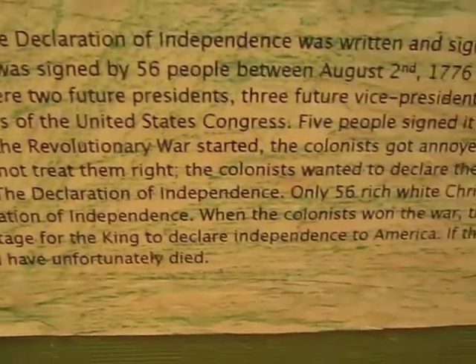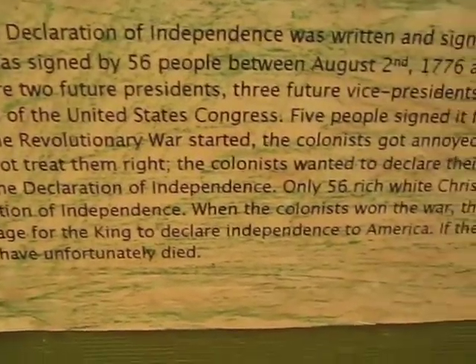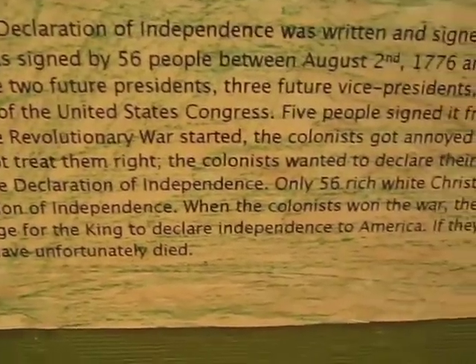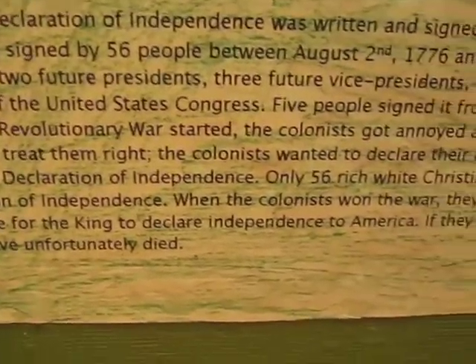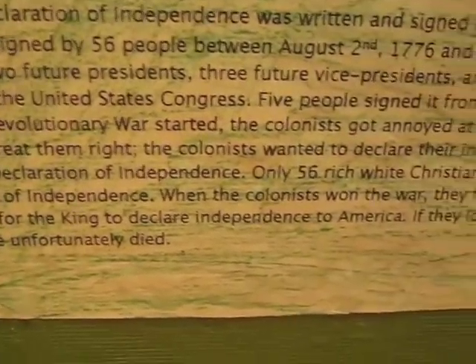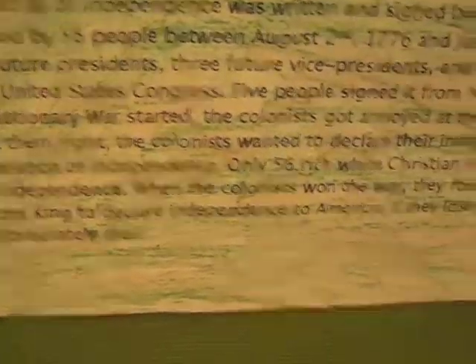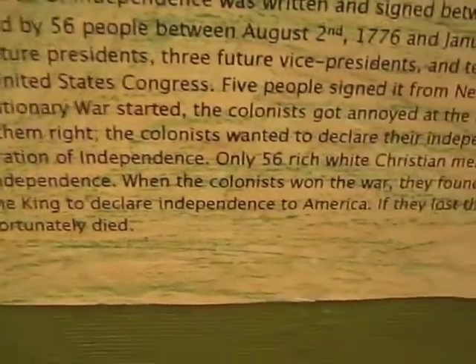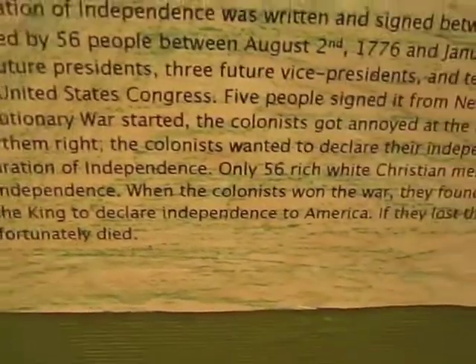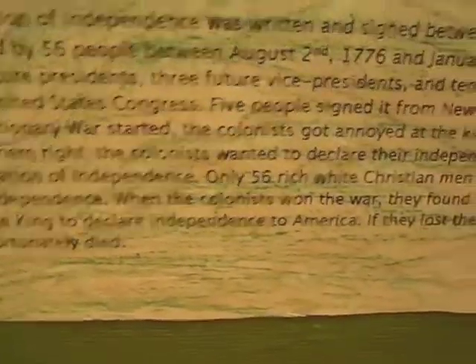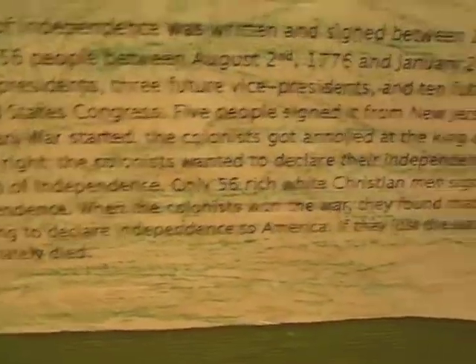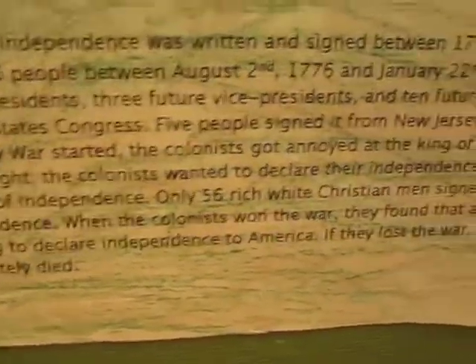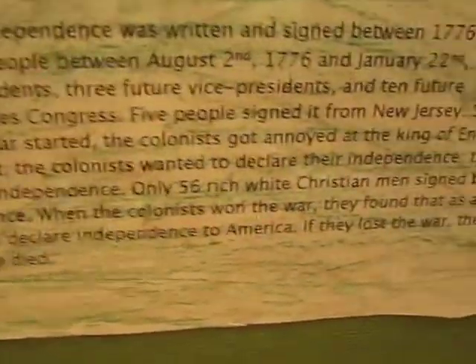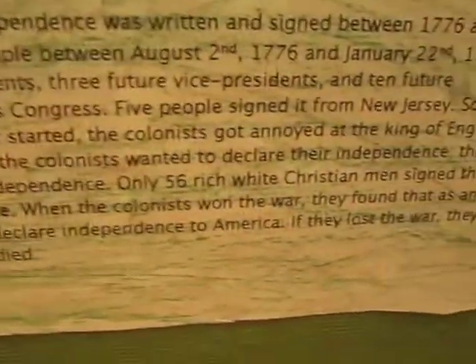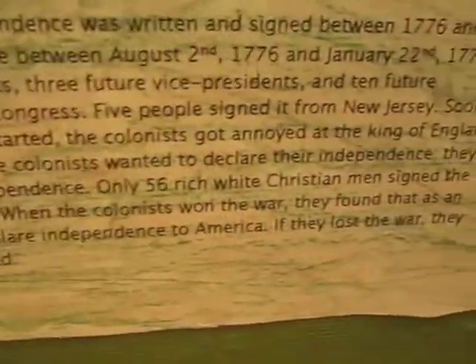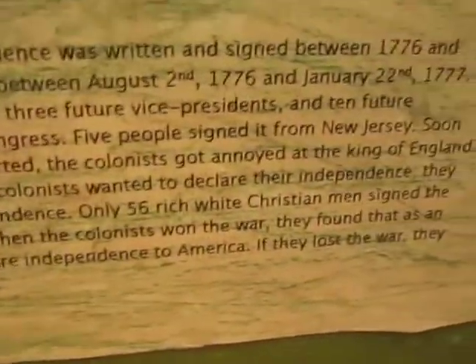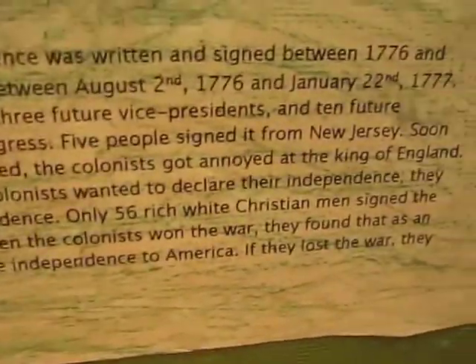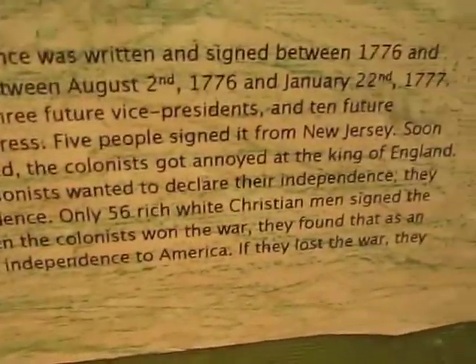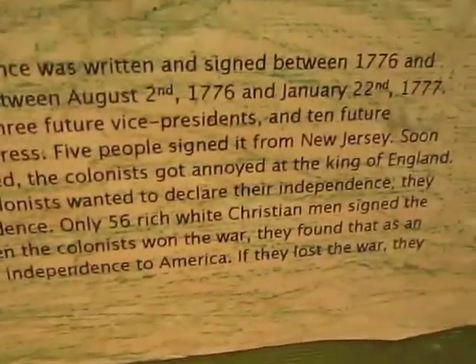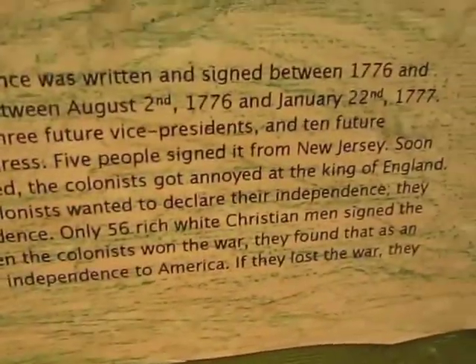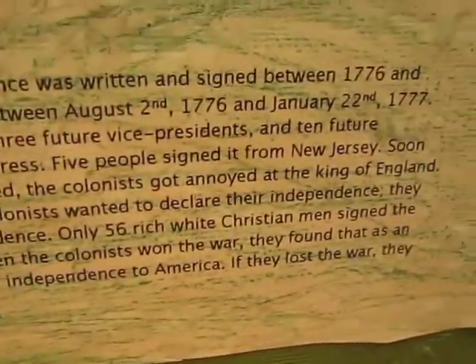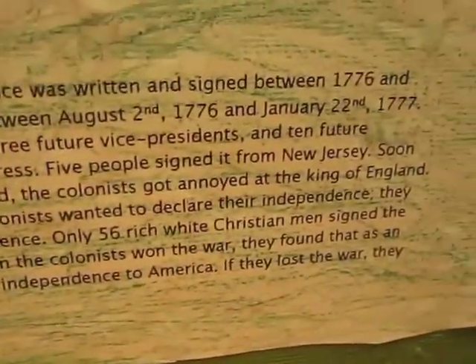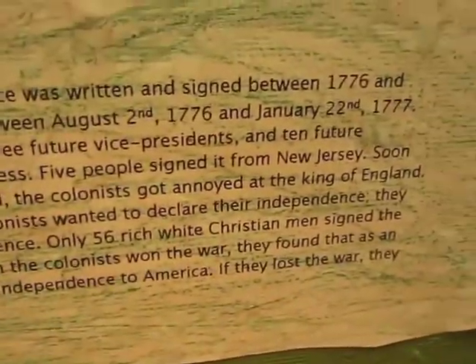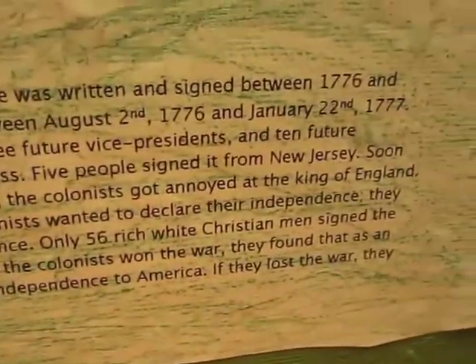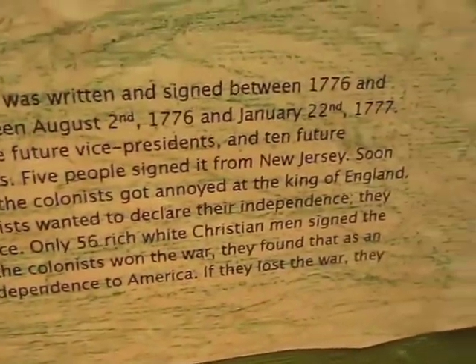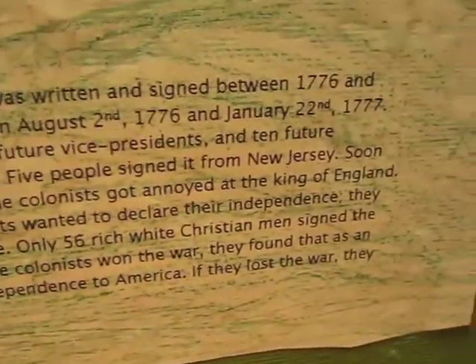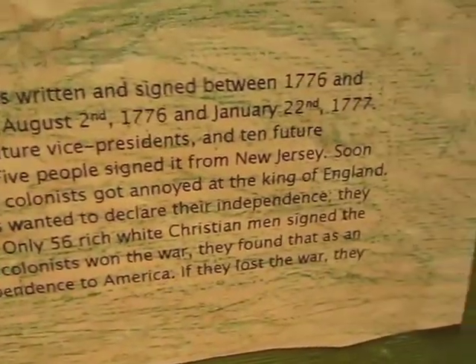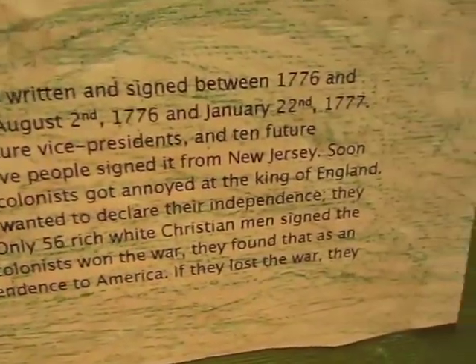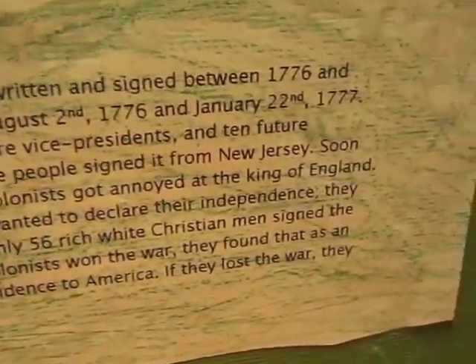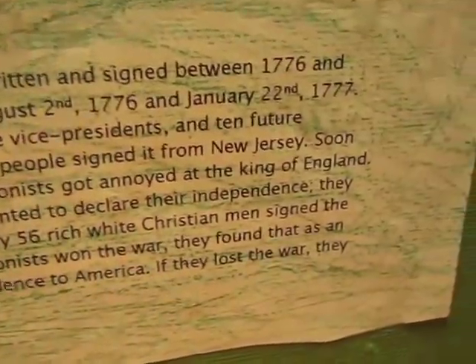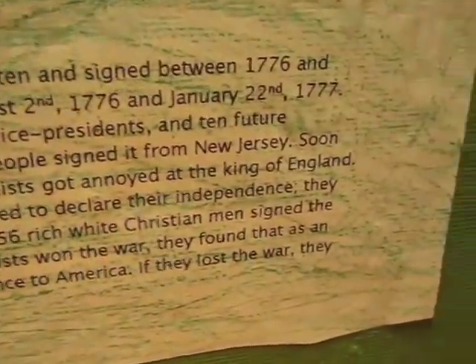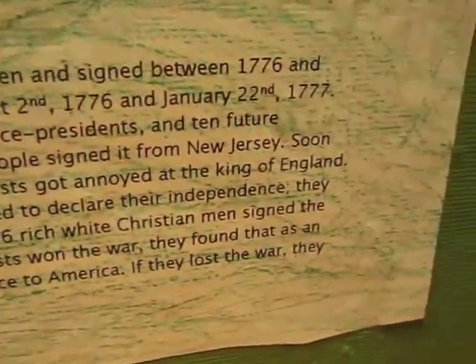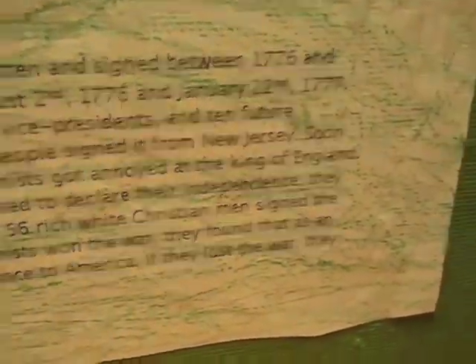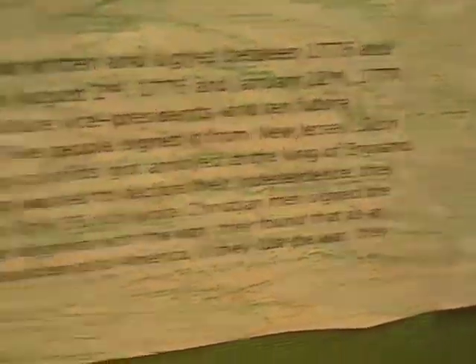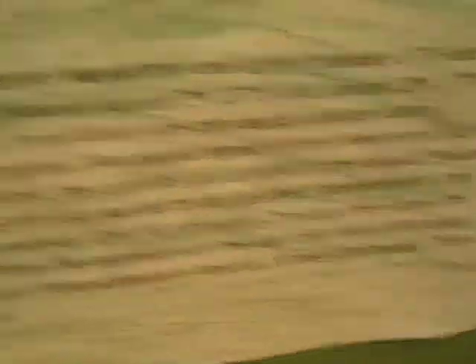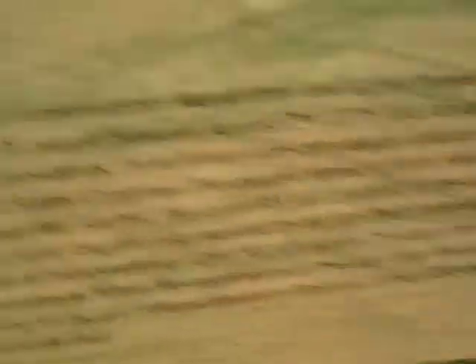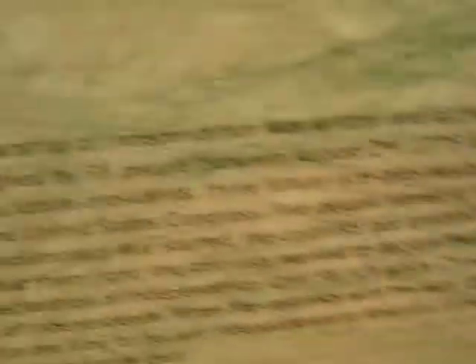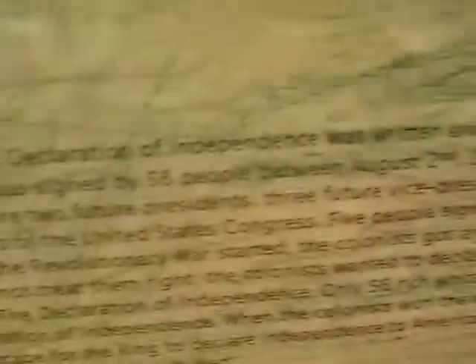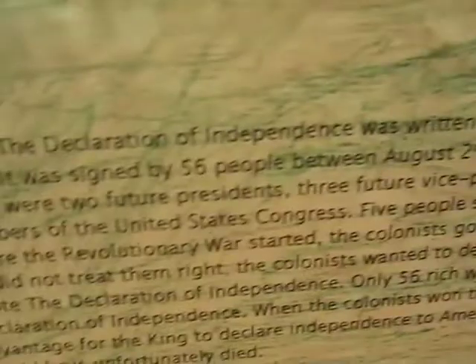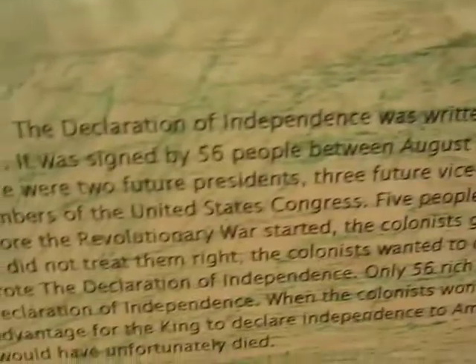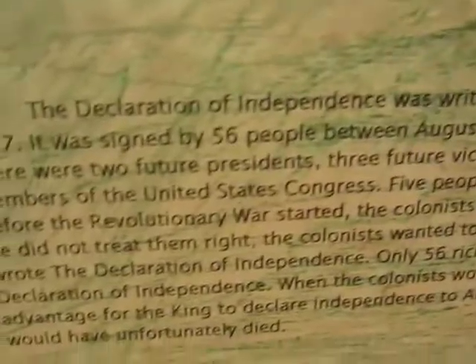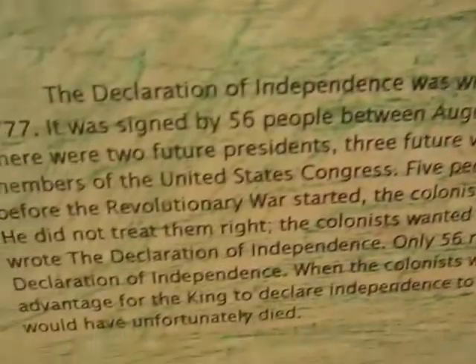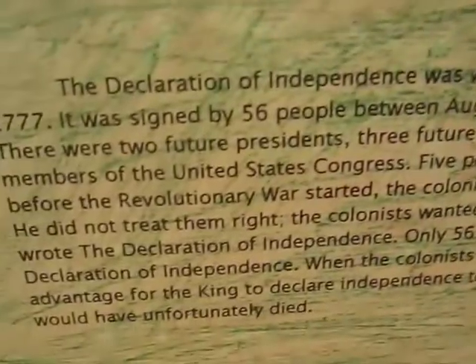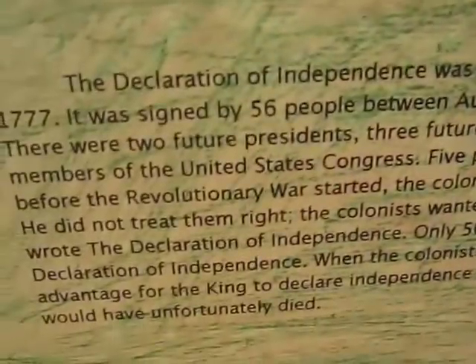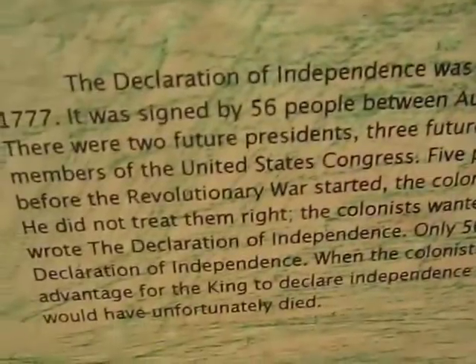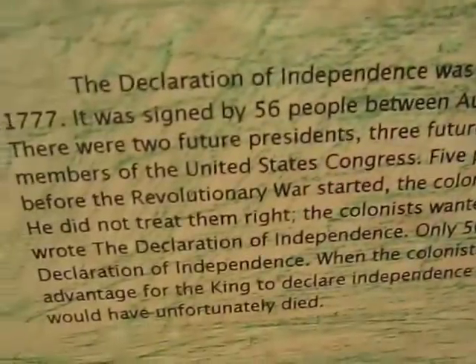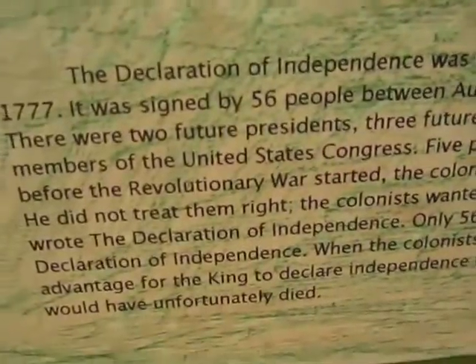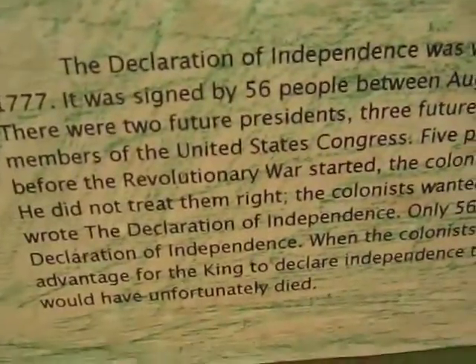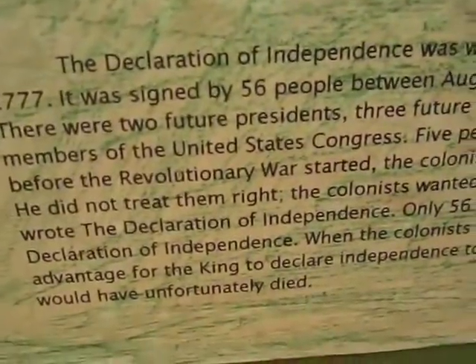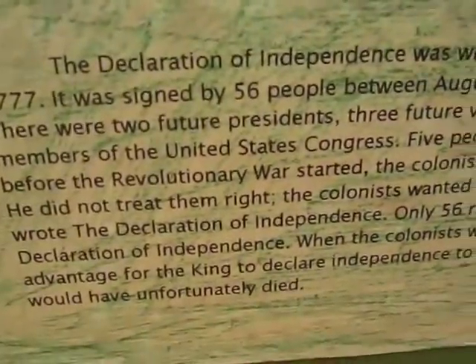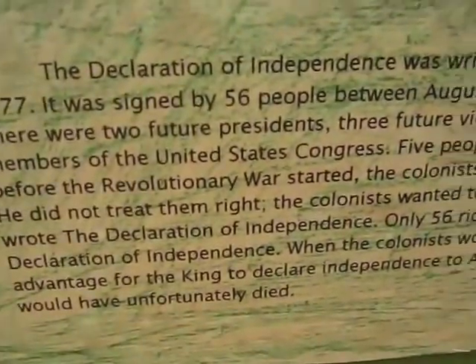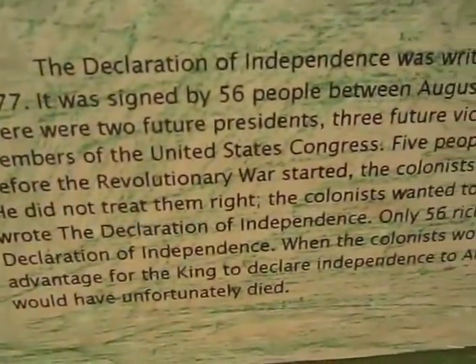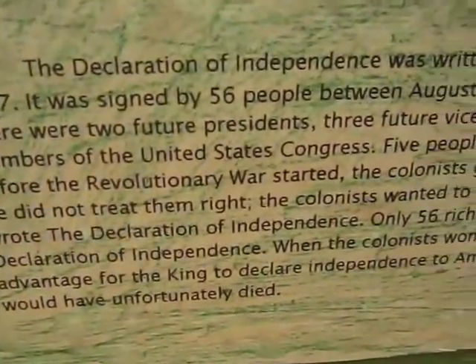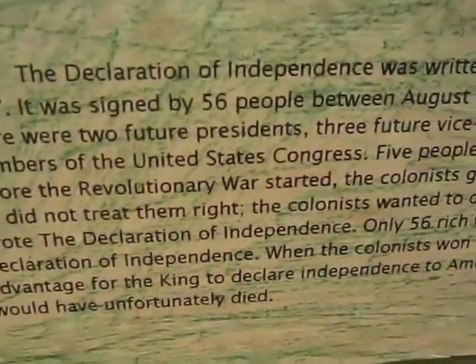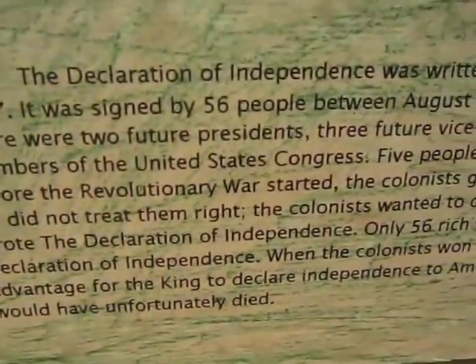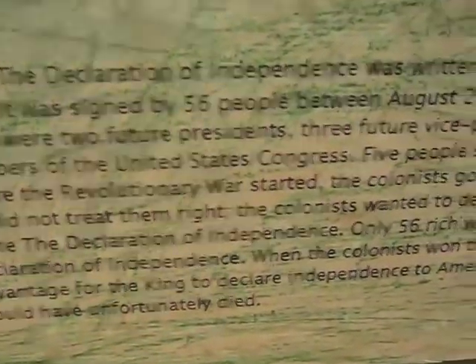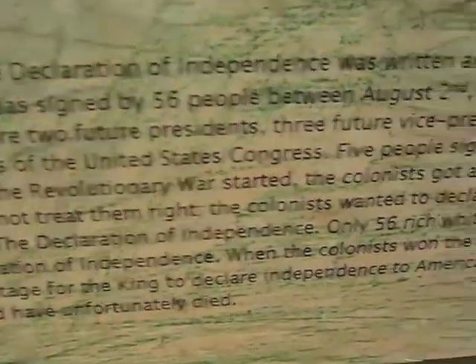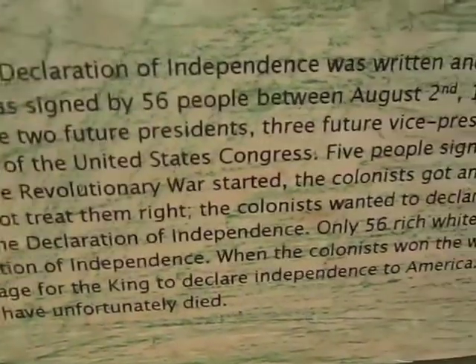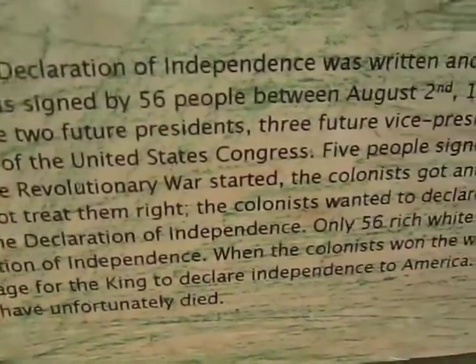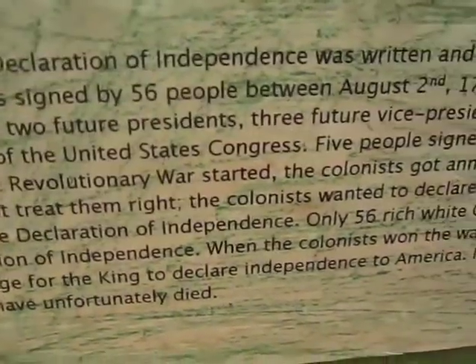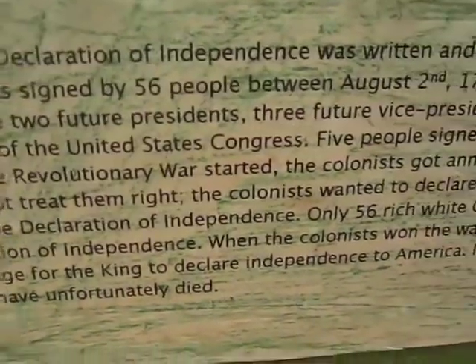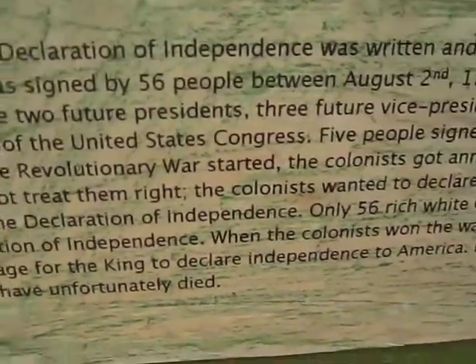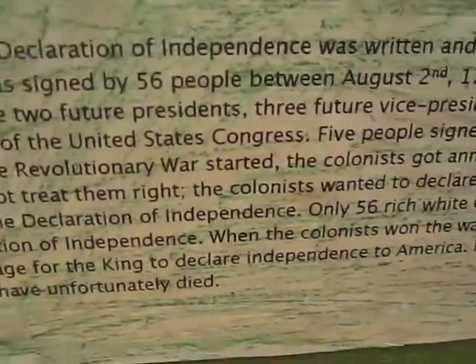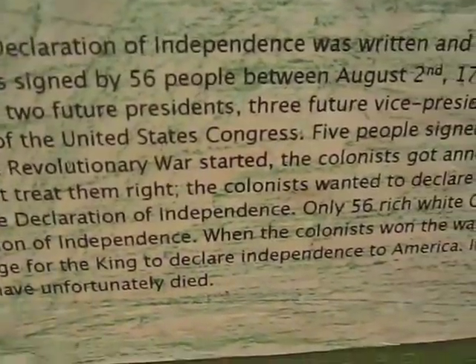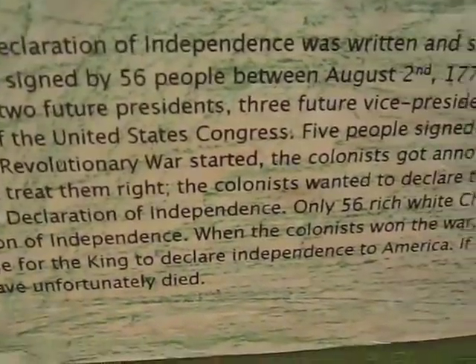John Adams and Thomas Jefferson are arguing about the Declaration of Independence — seeing what's wrong and what's right.